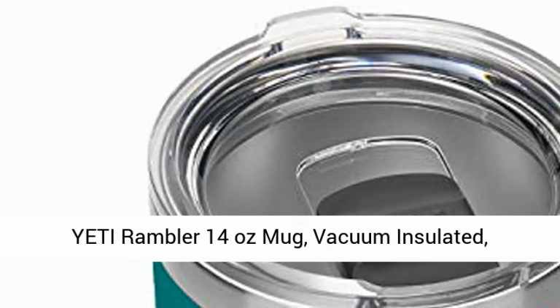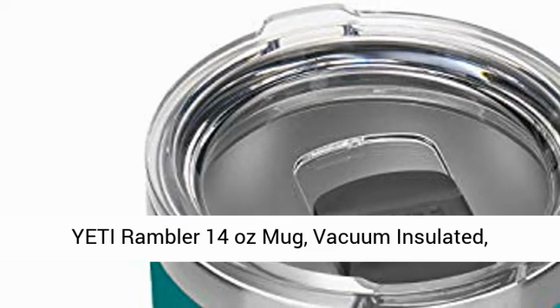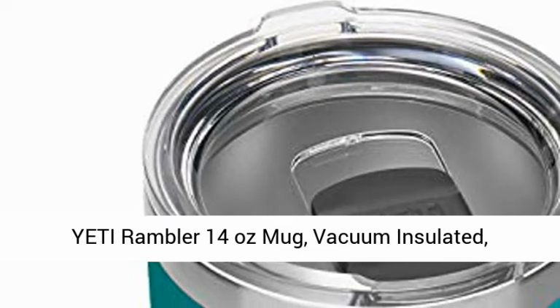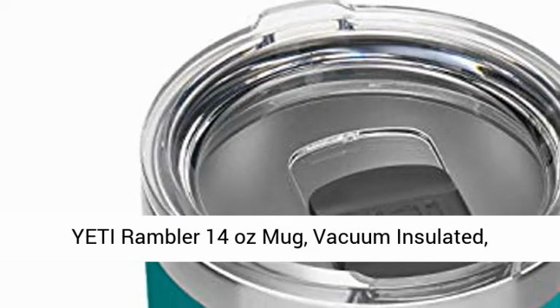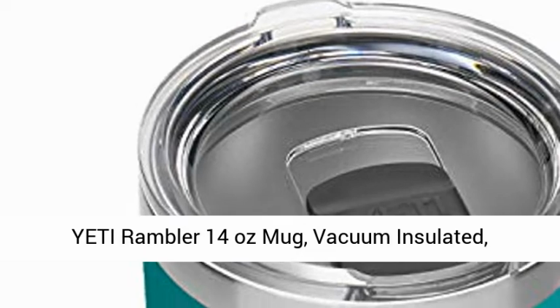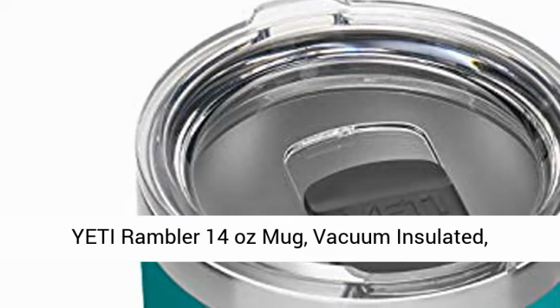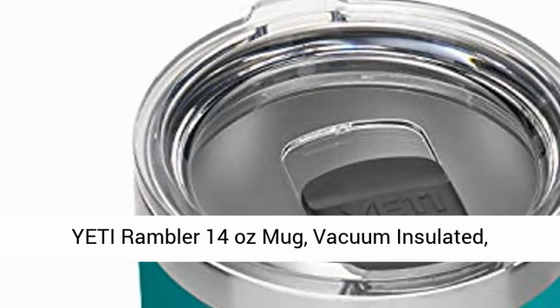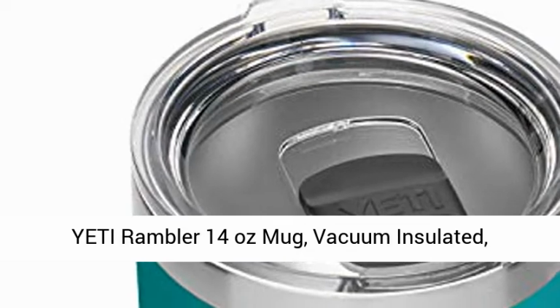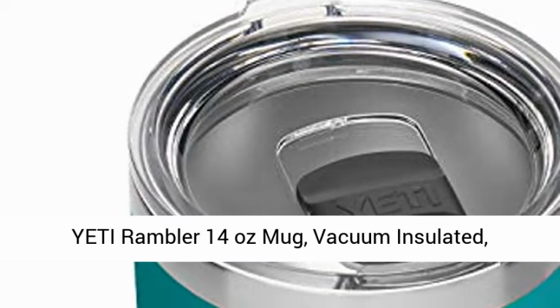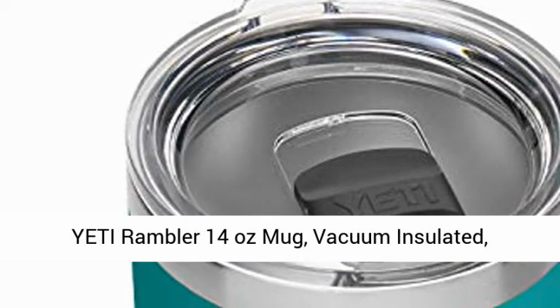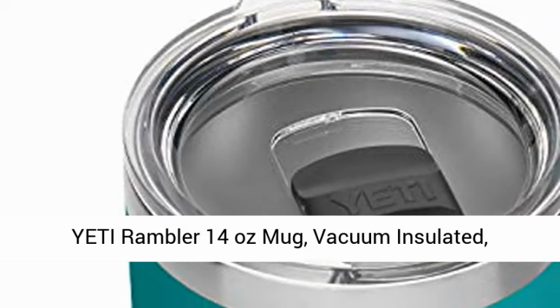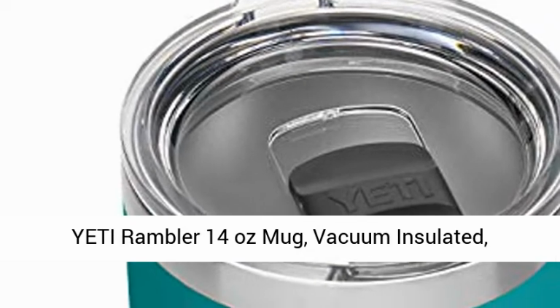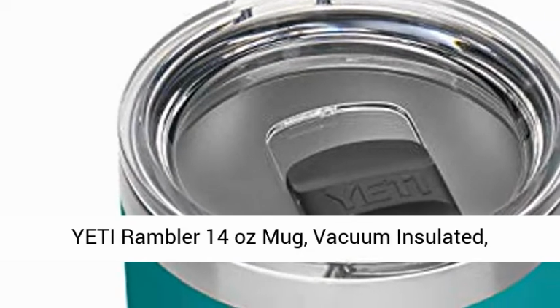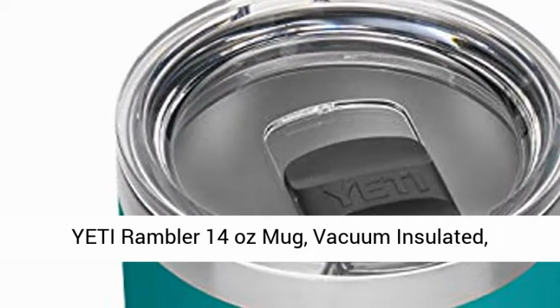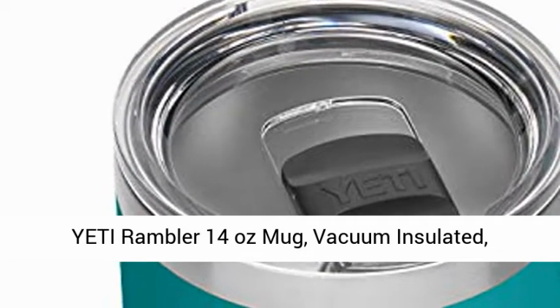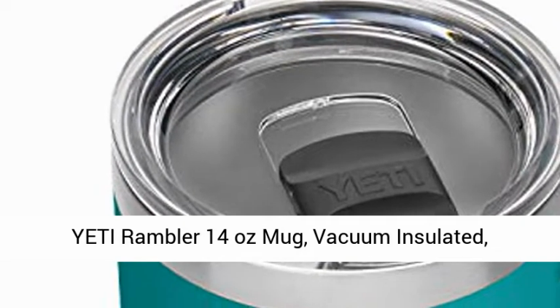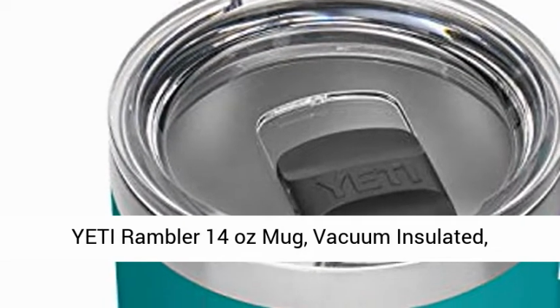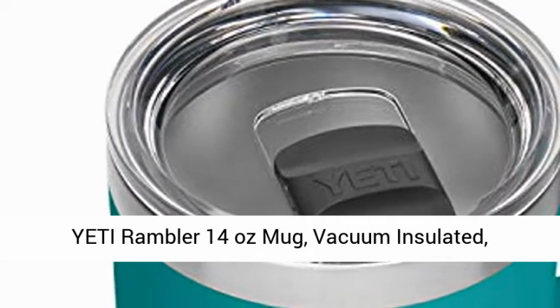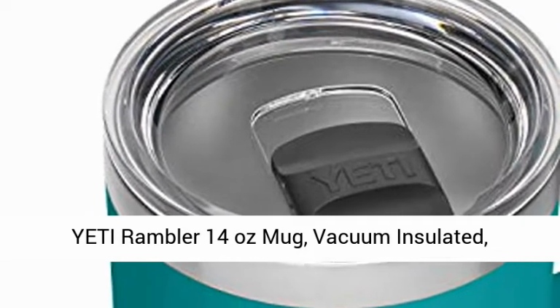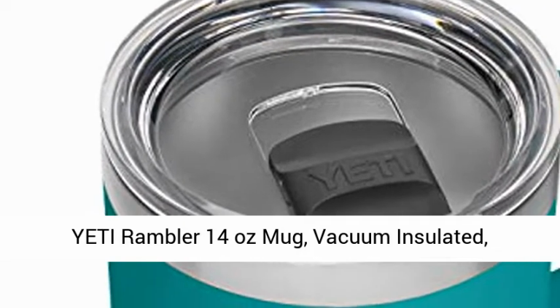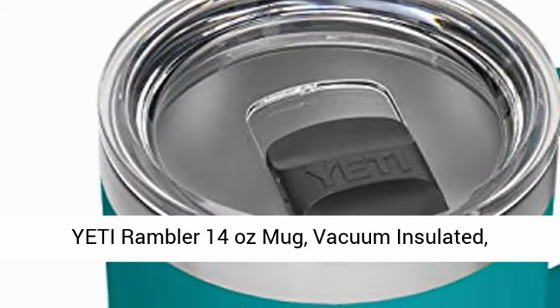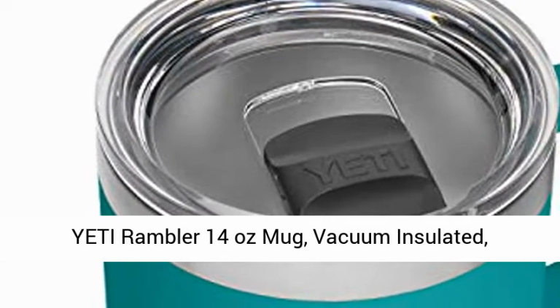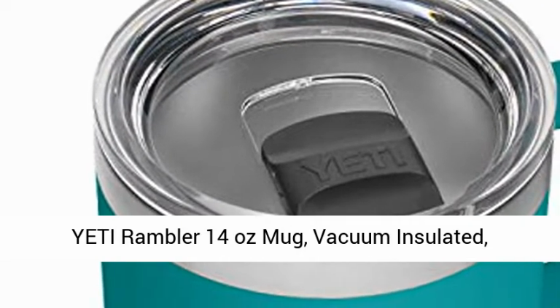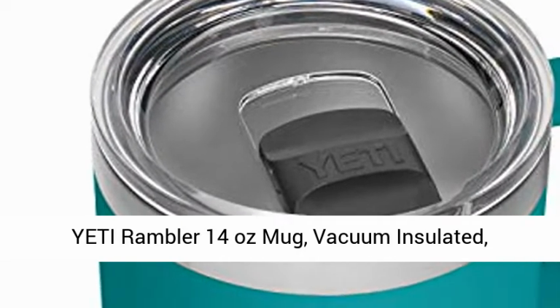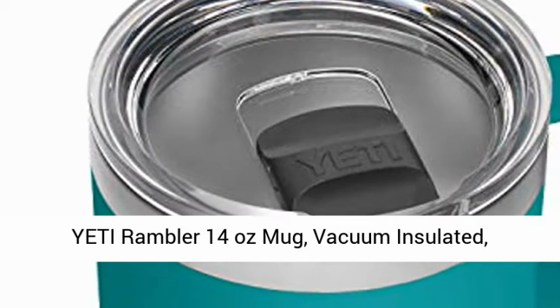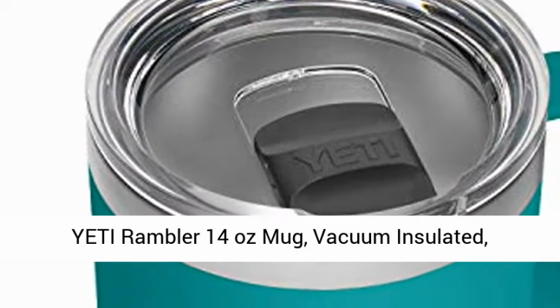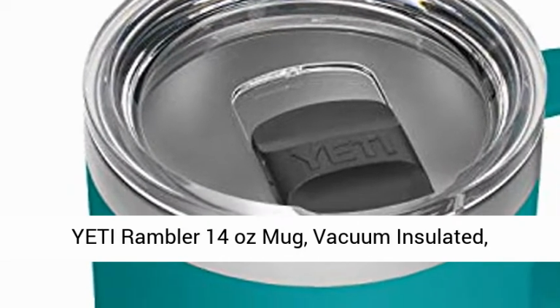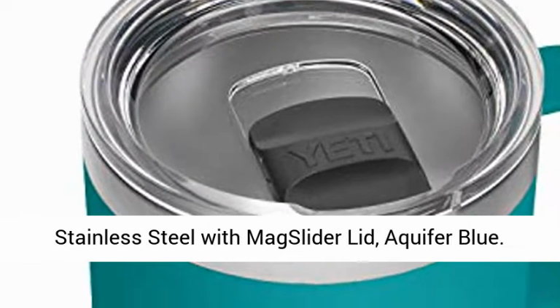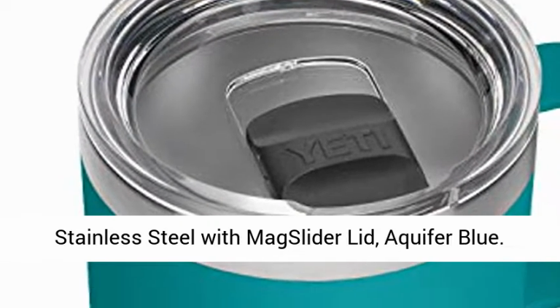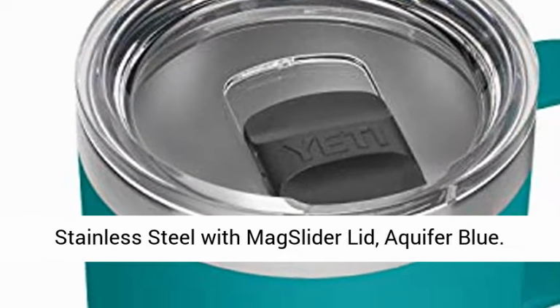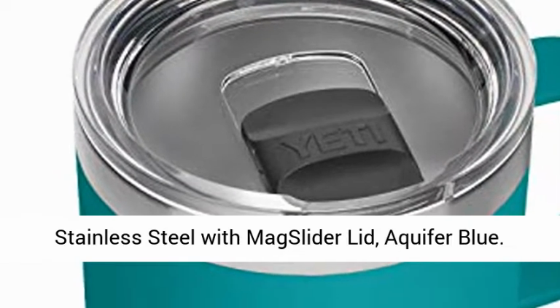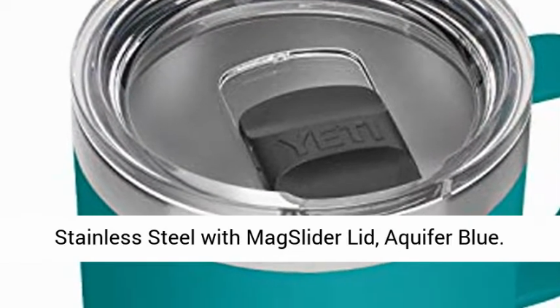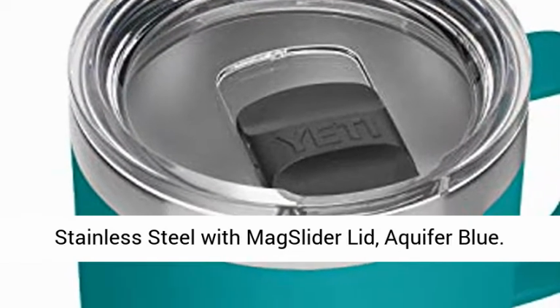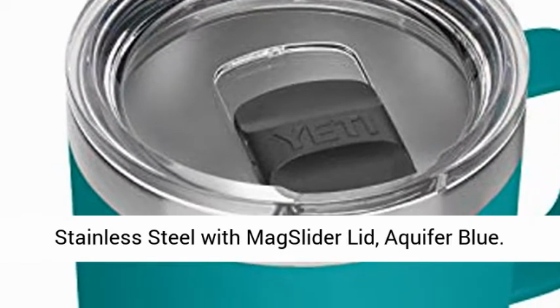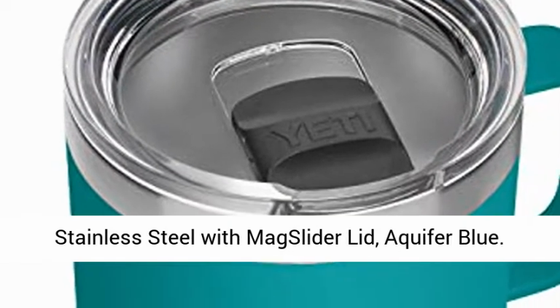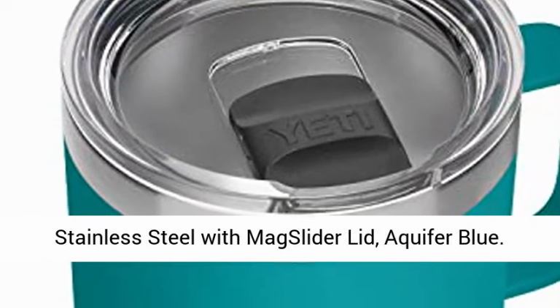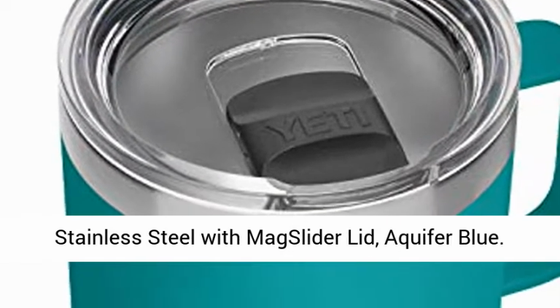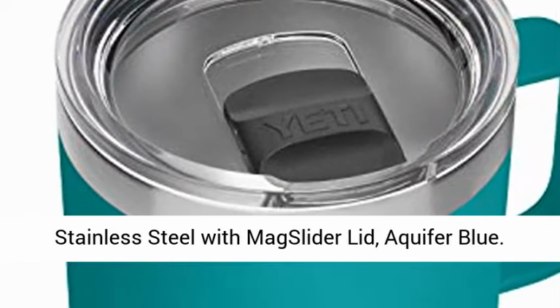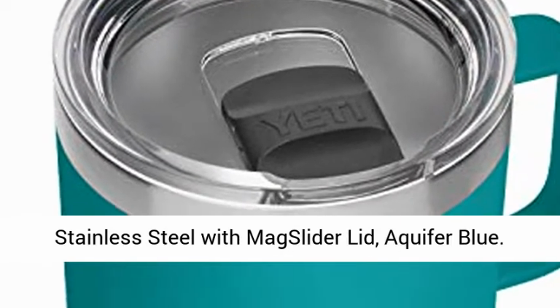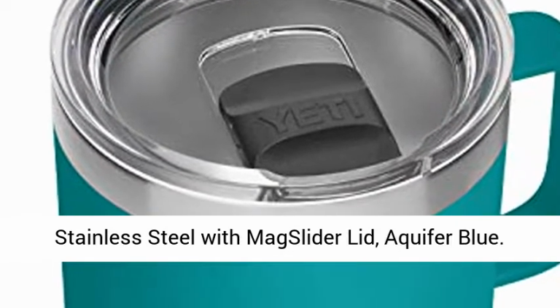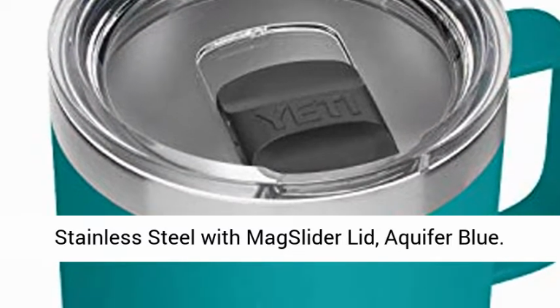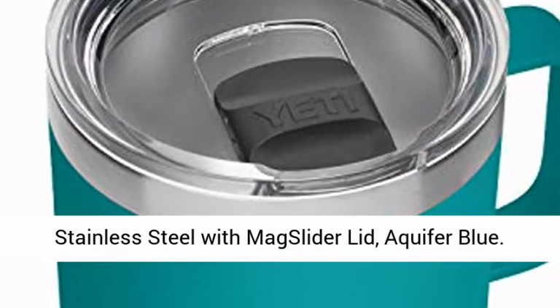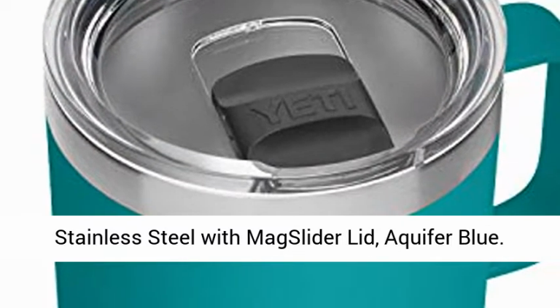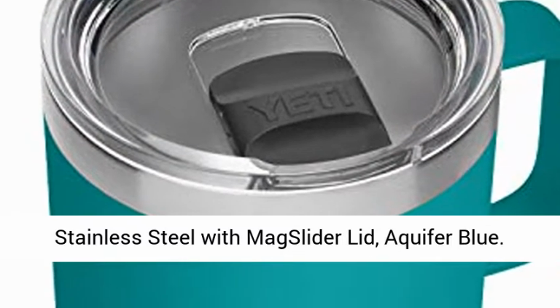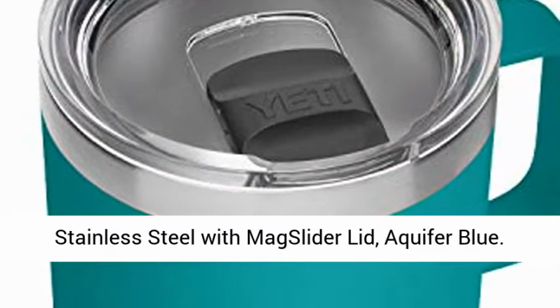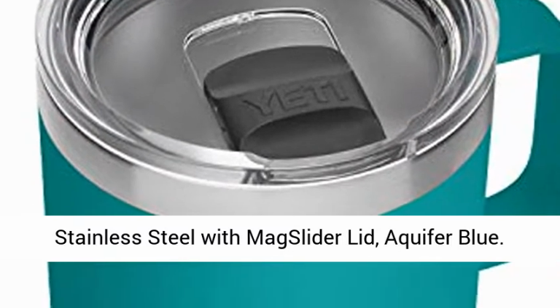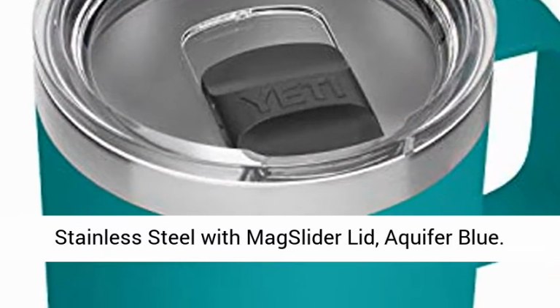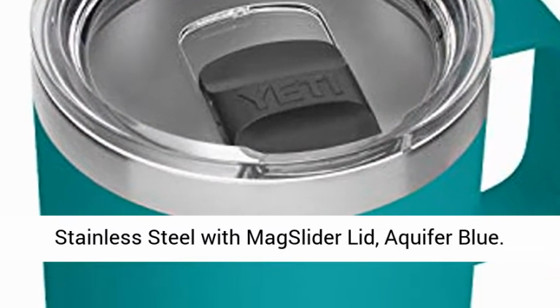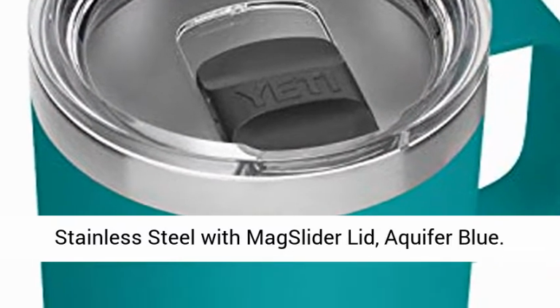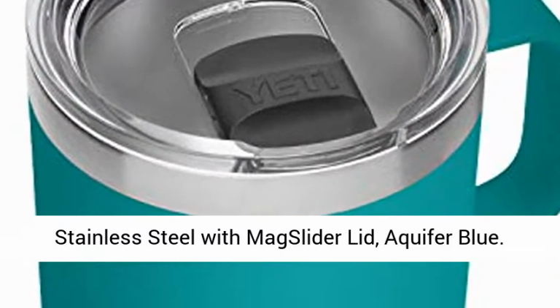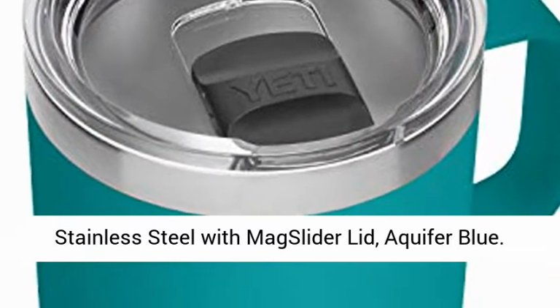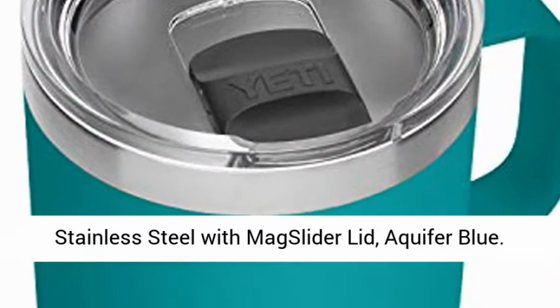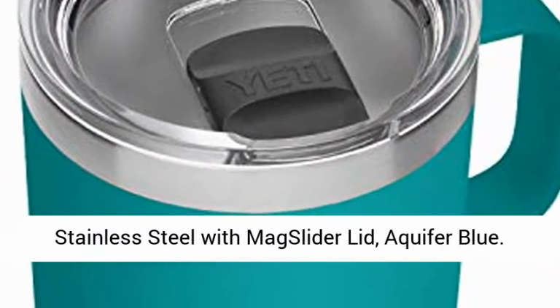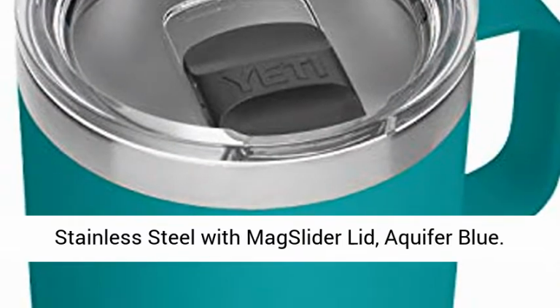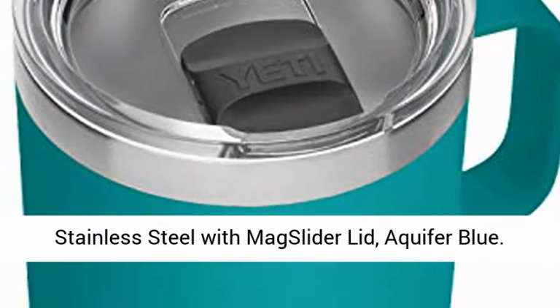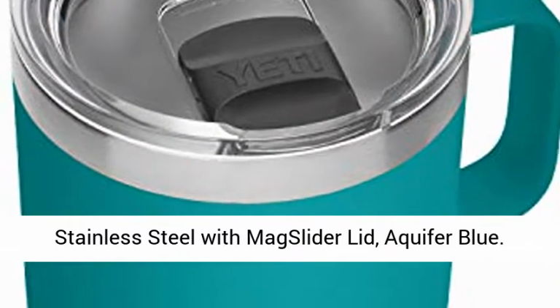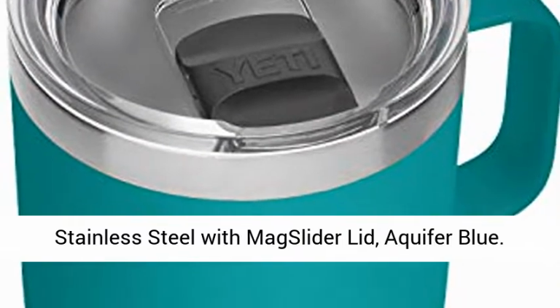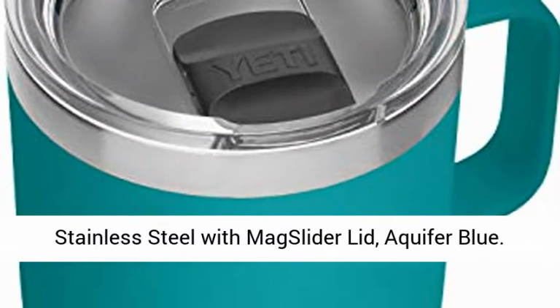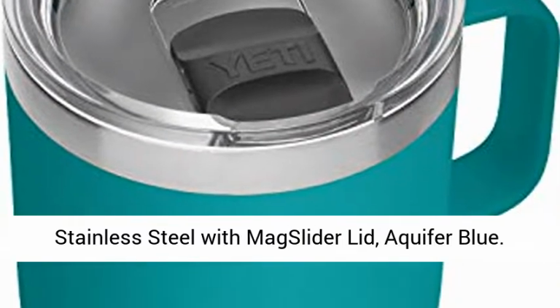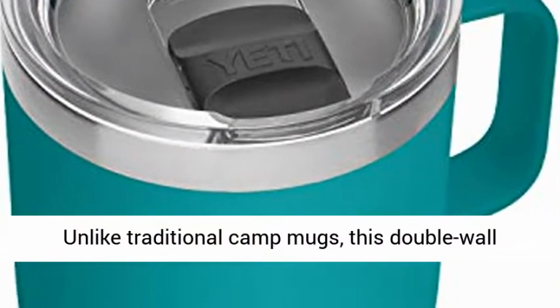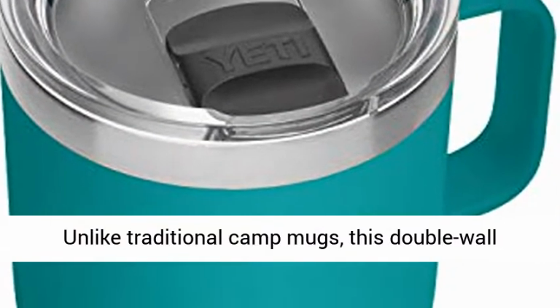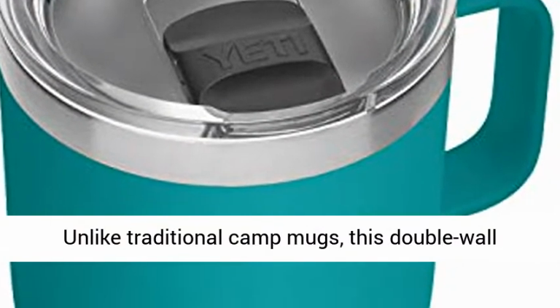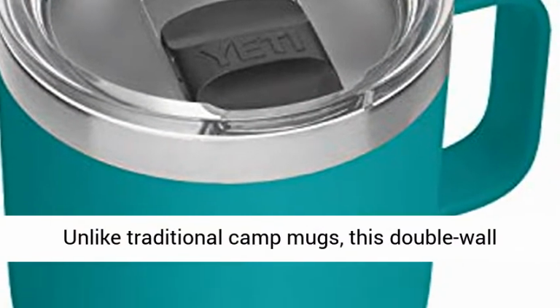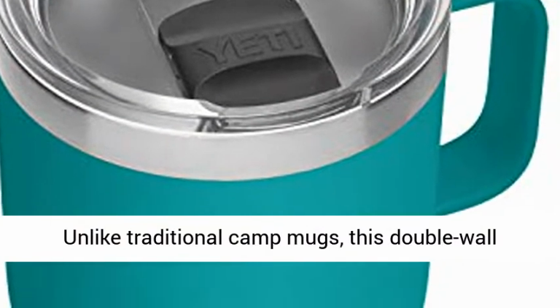Yeti Rambler 14 oz Mug, Vacuum Insulated, Stainless Steel with Mag Slider Lid, Aquifer Blue.